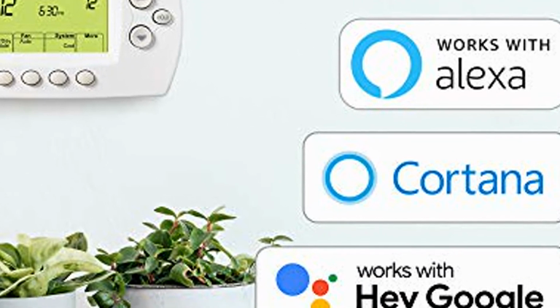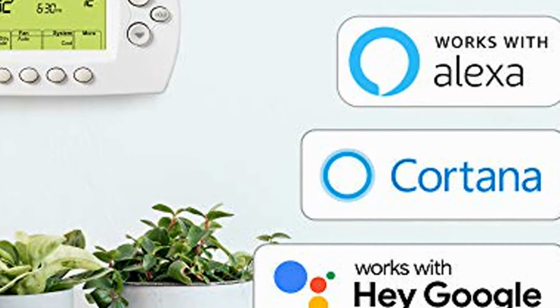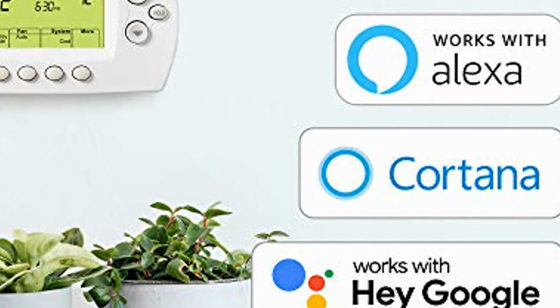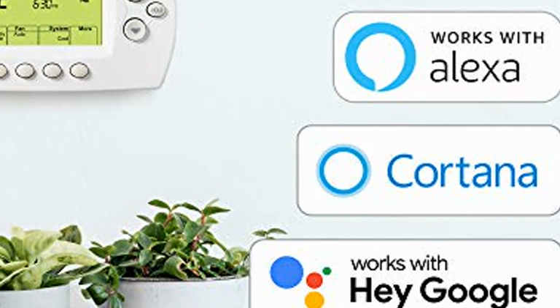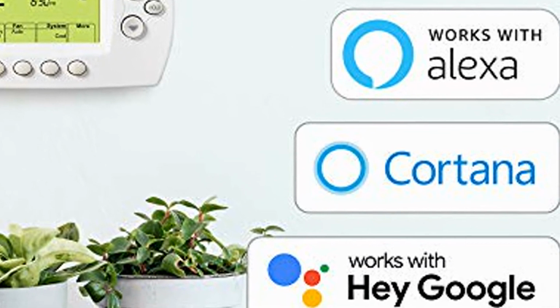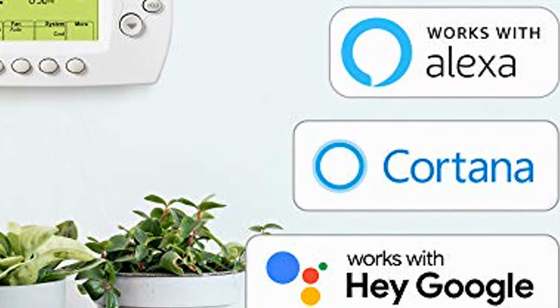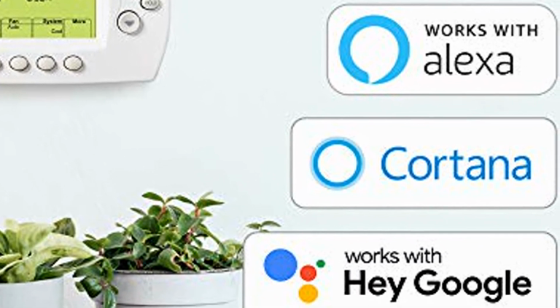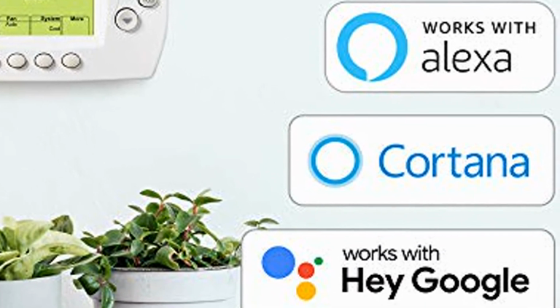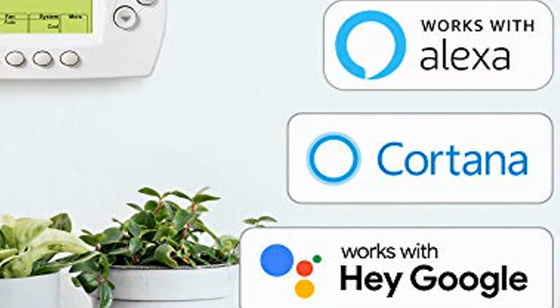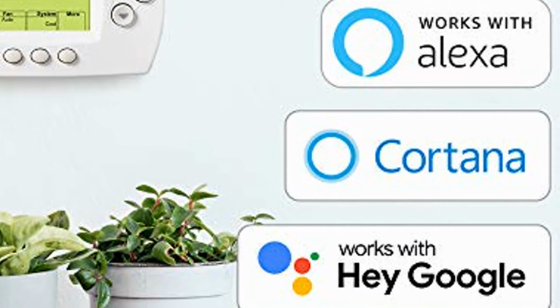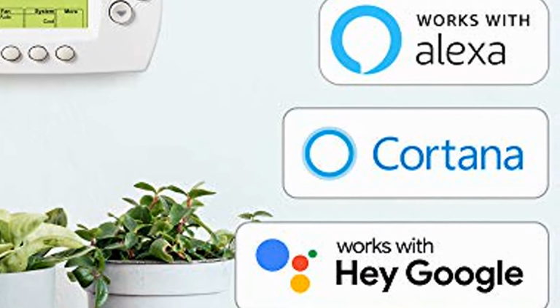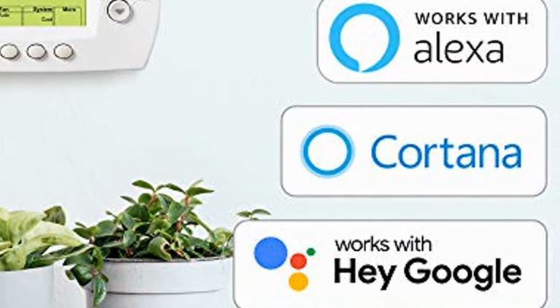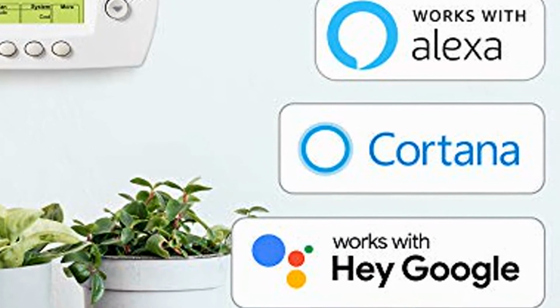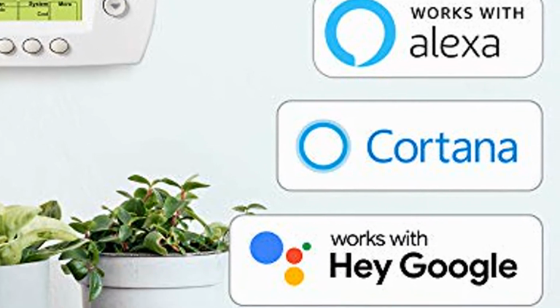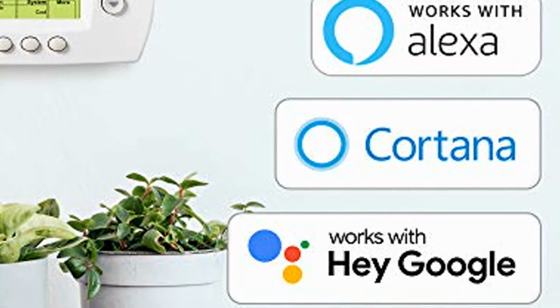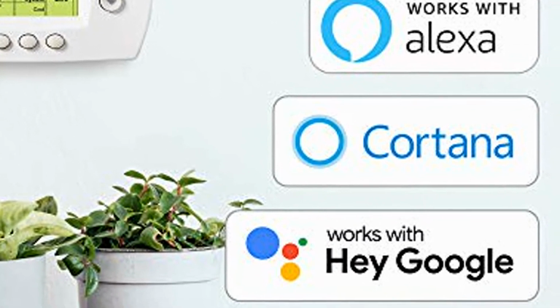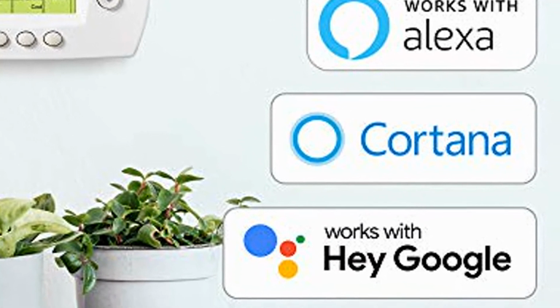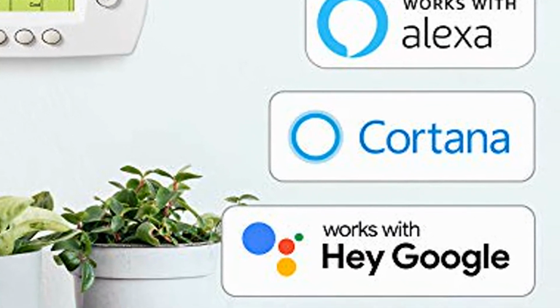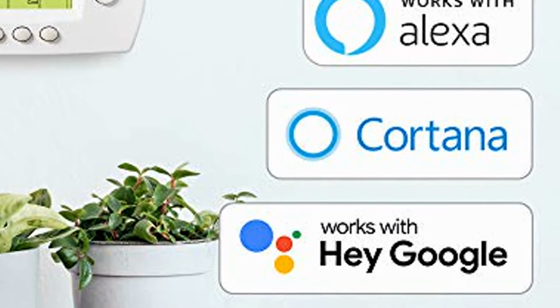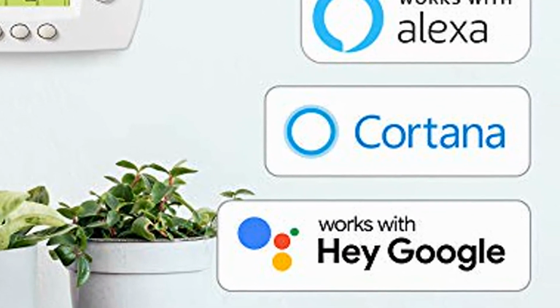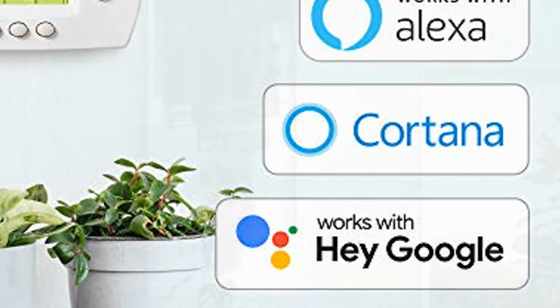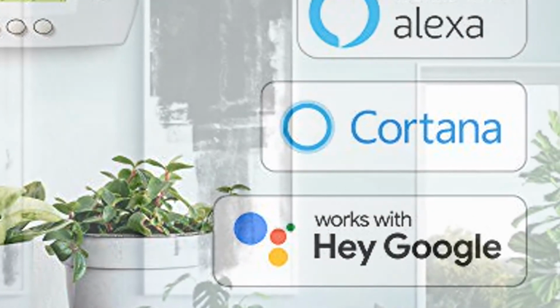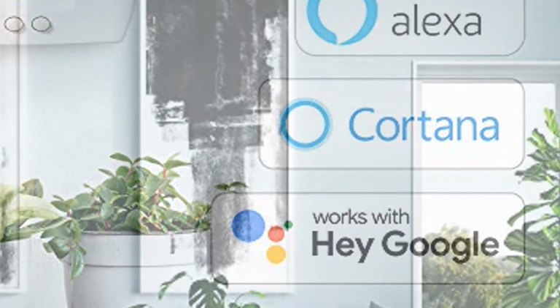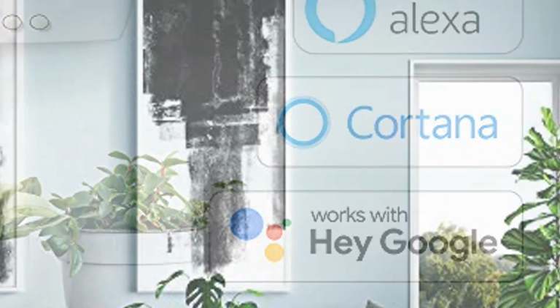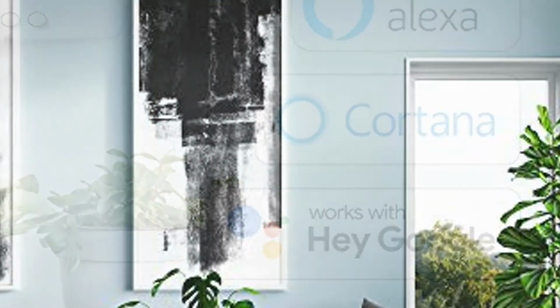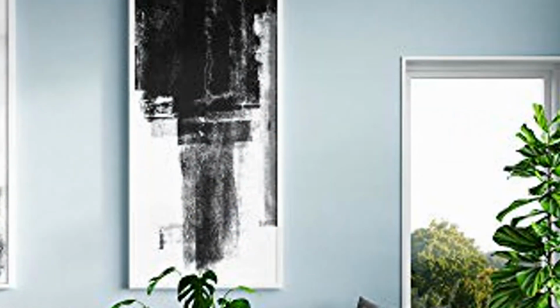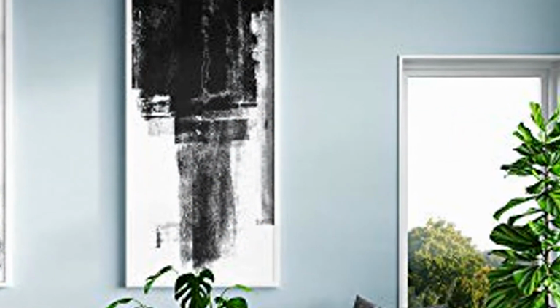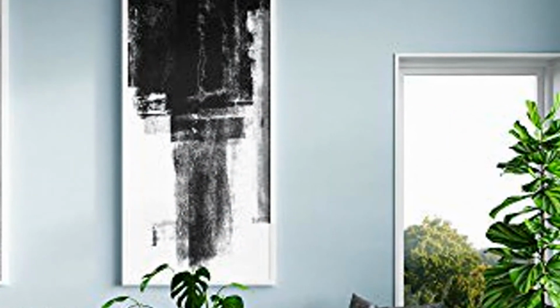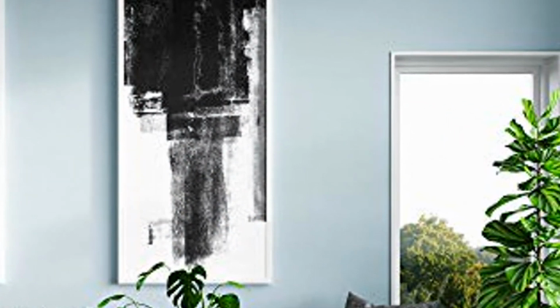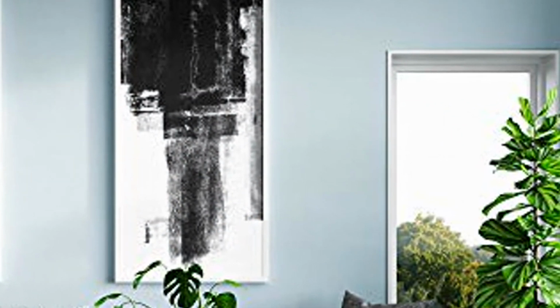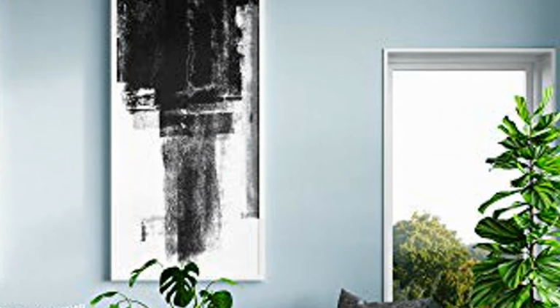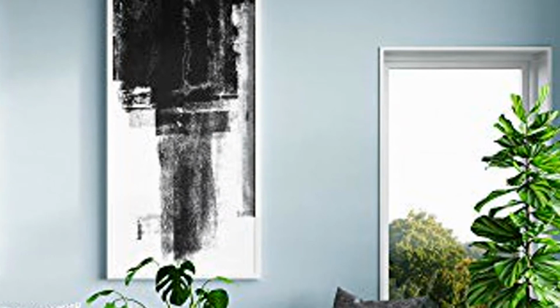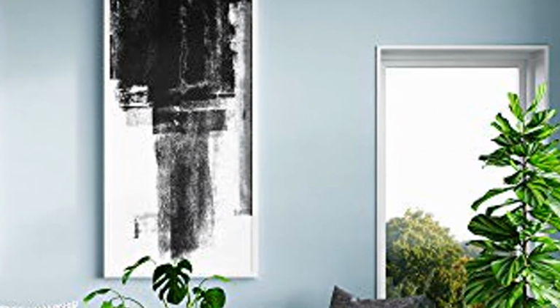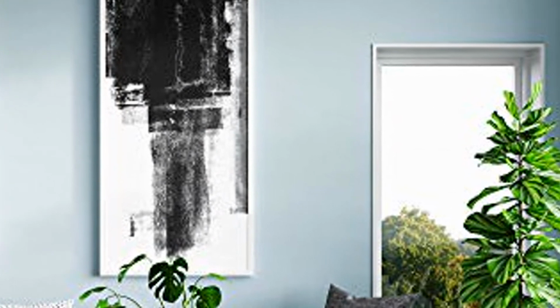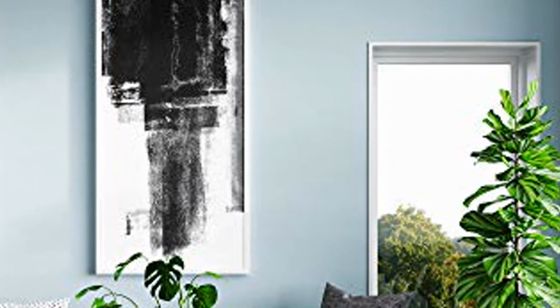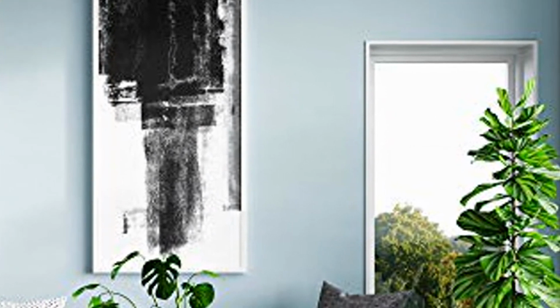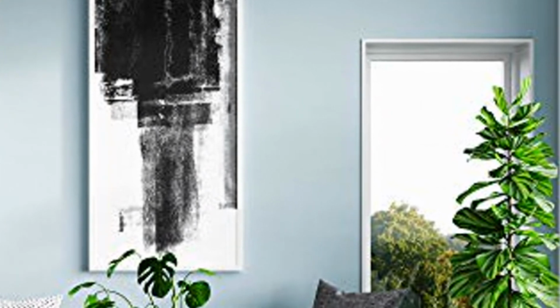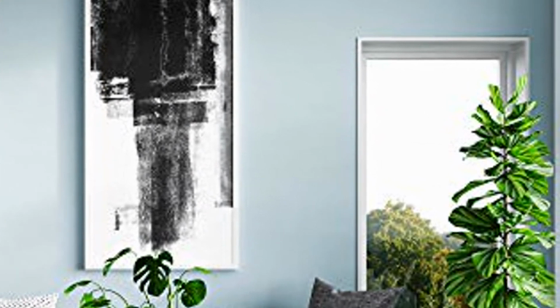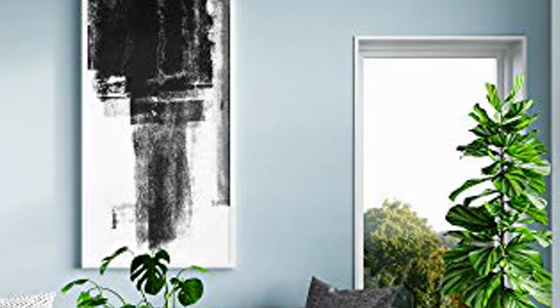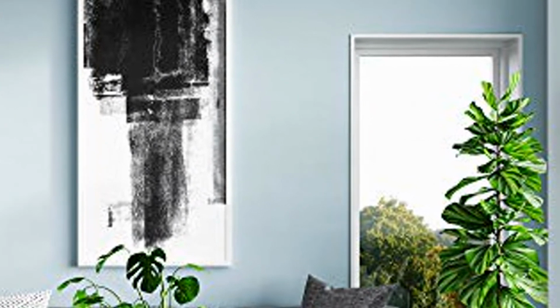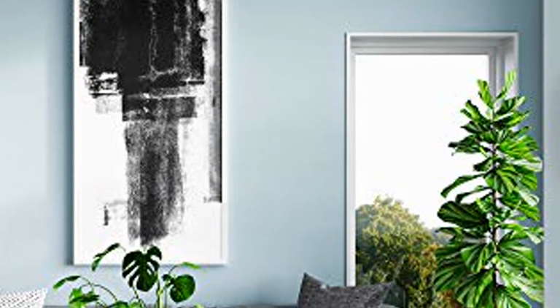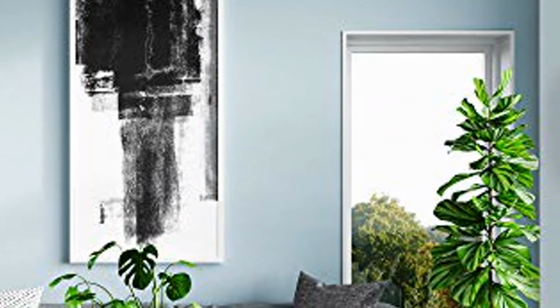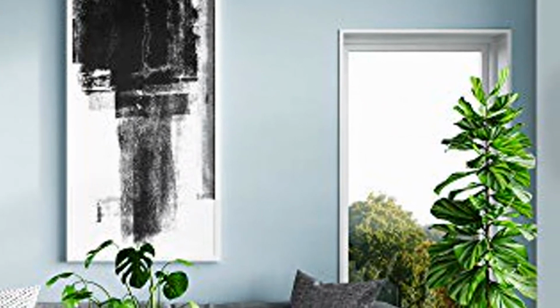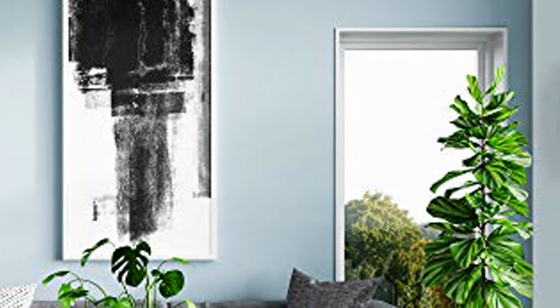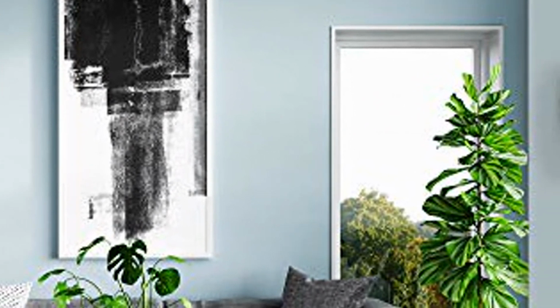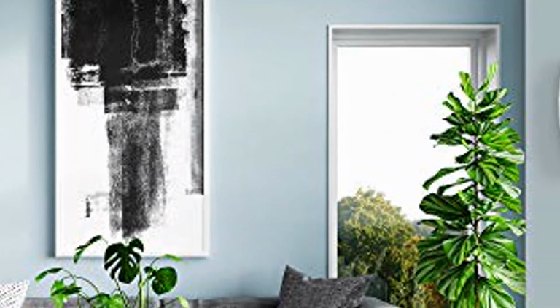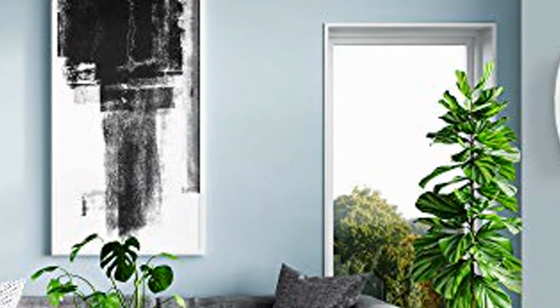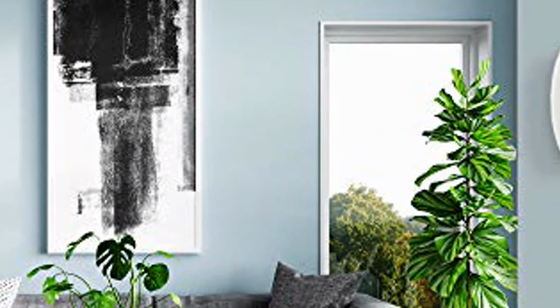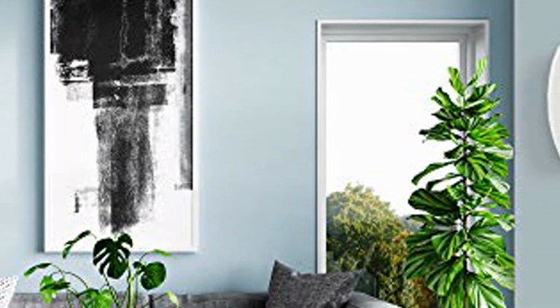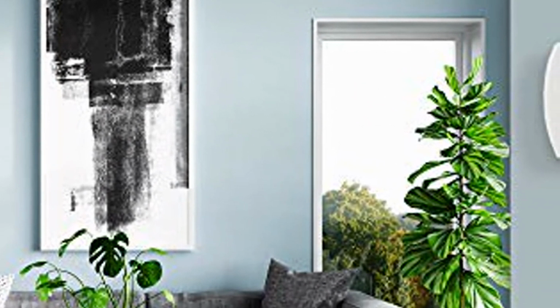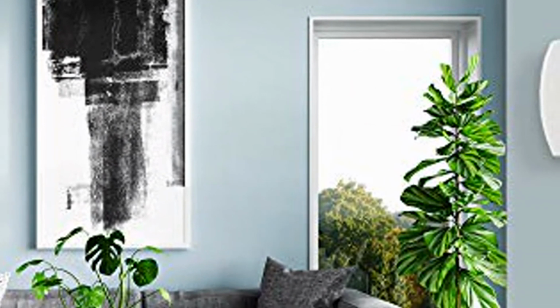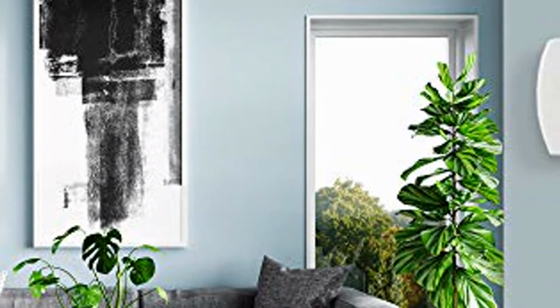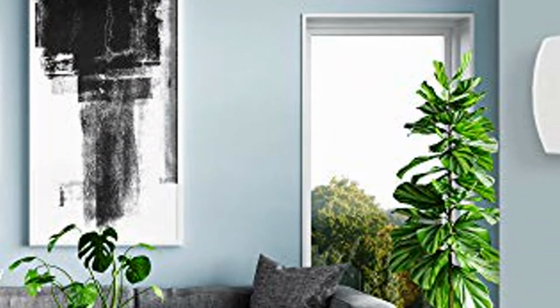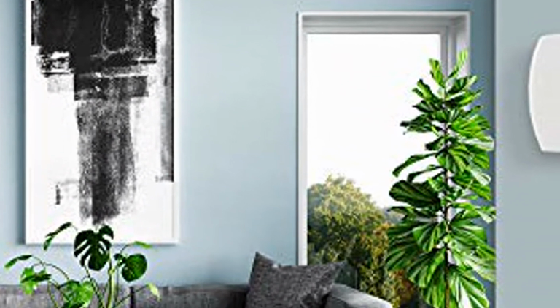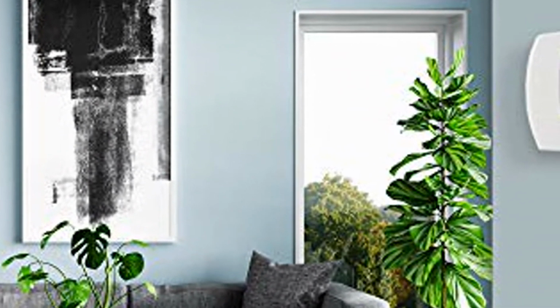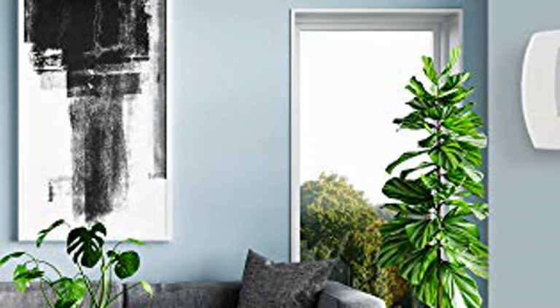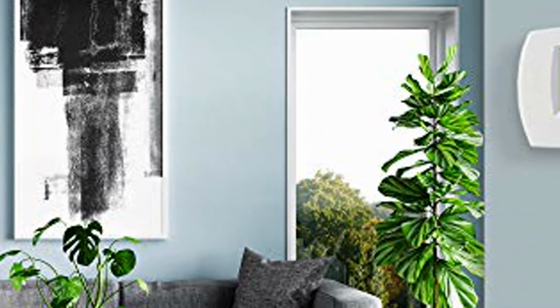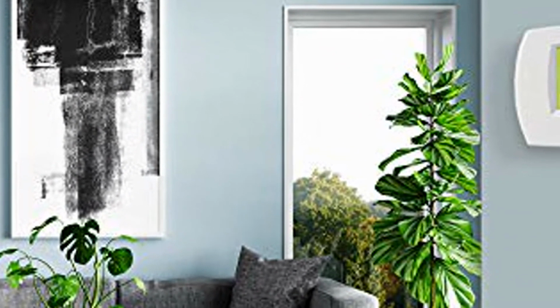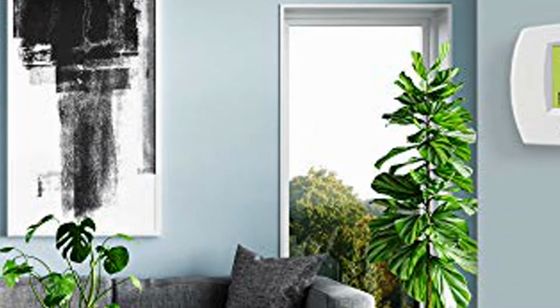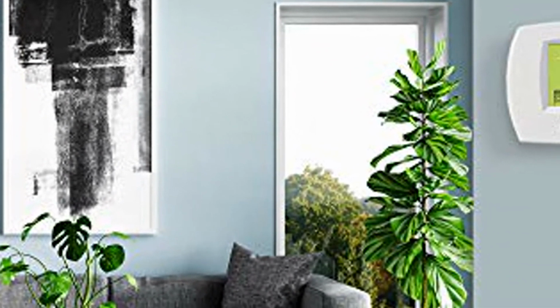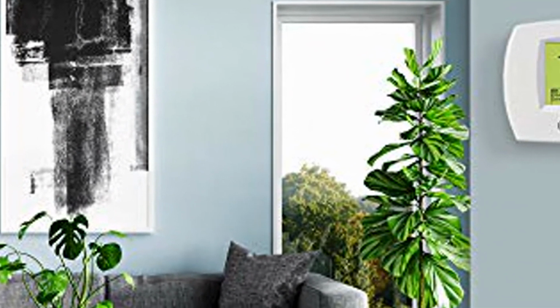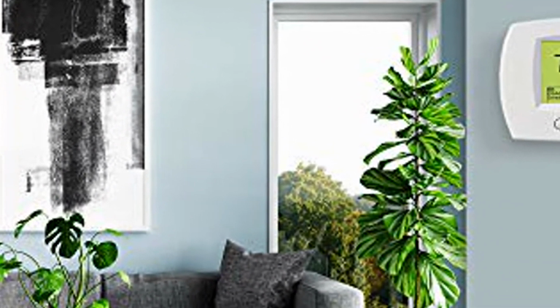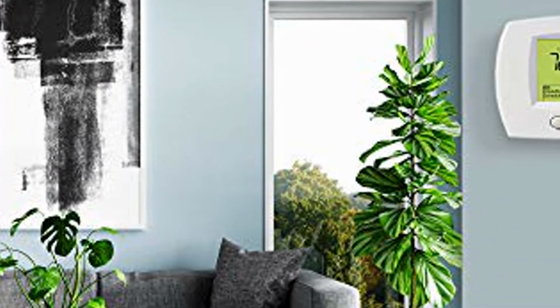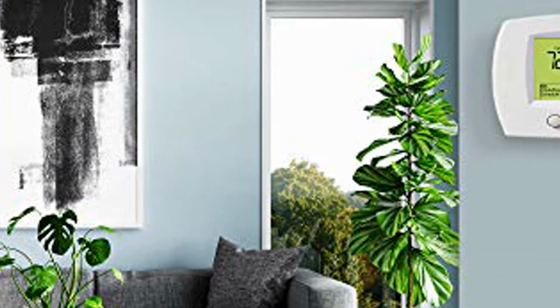Easy-to-use app. Choose from the Total Connect Comfort app or the Honeywell Home app to control your Wi-Fi thermostat anytime, anywhere.